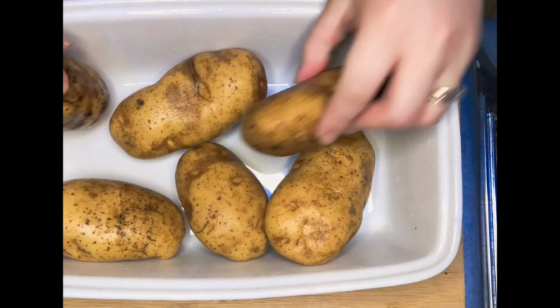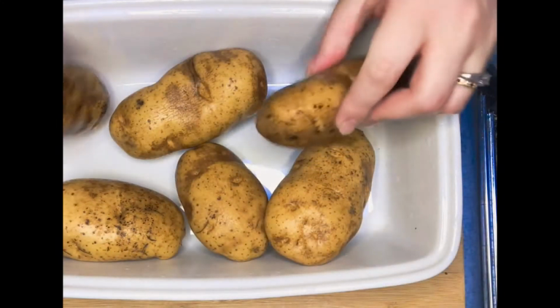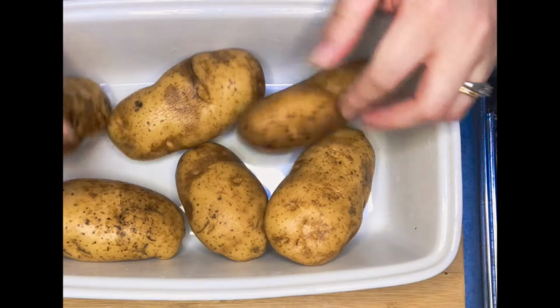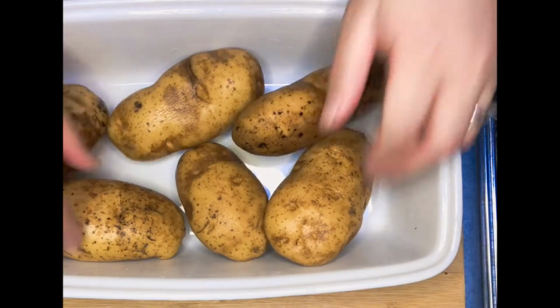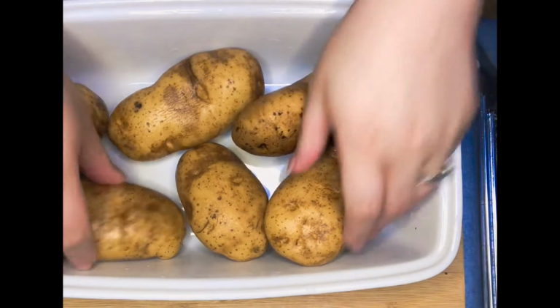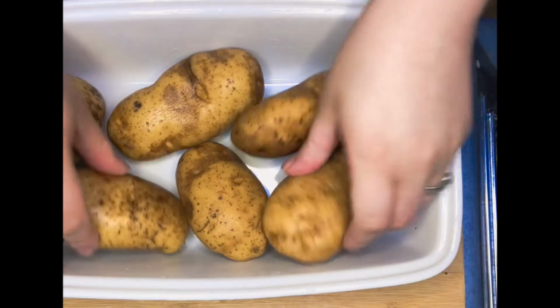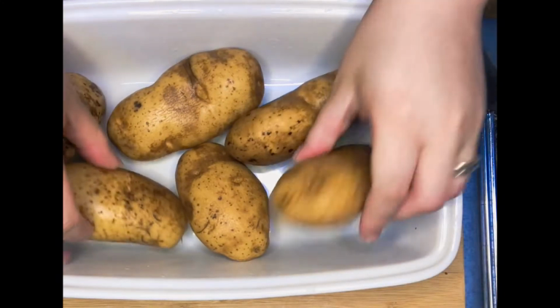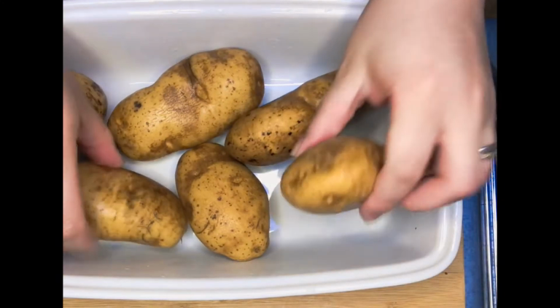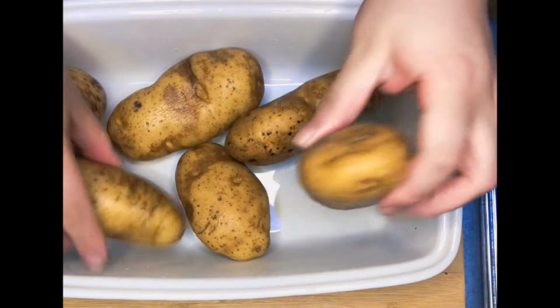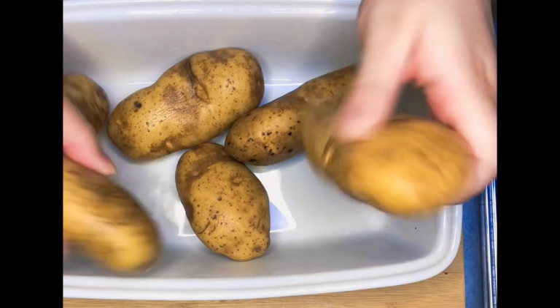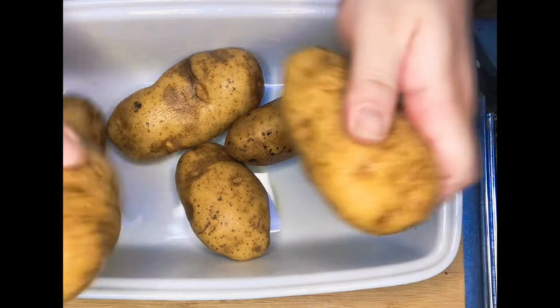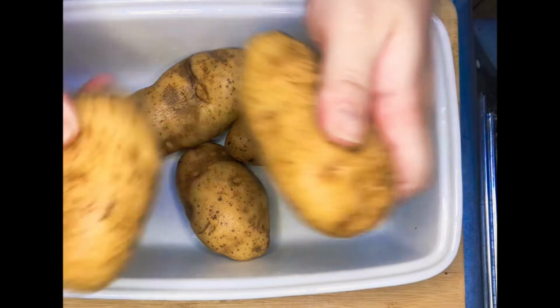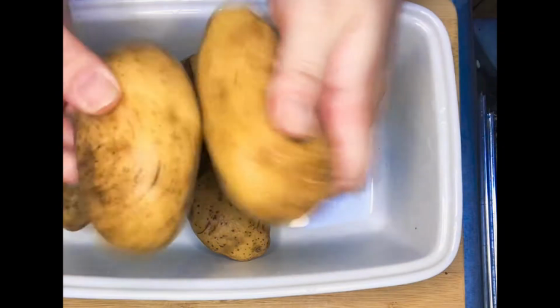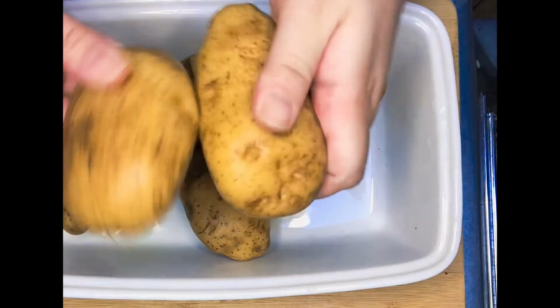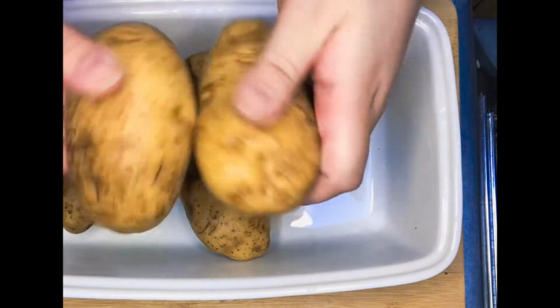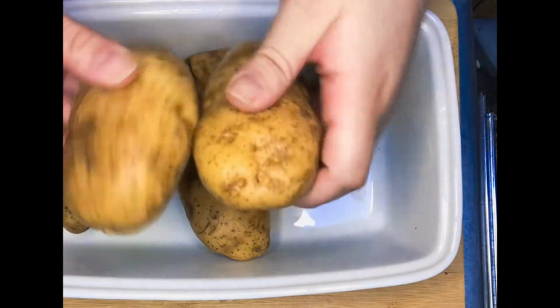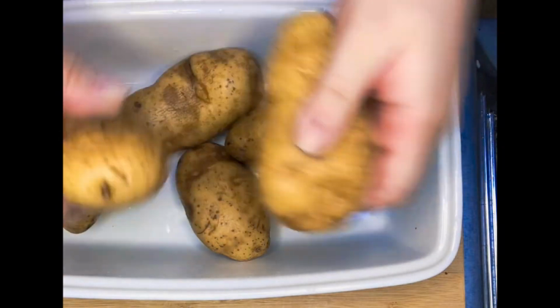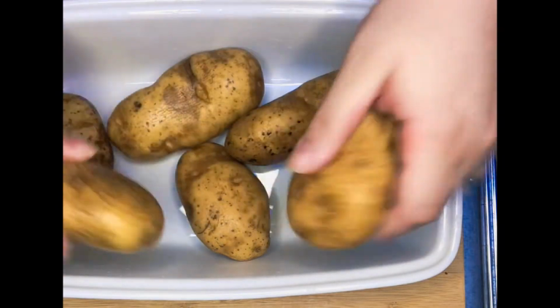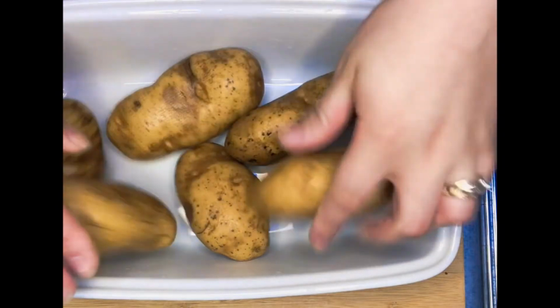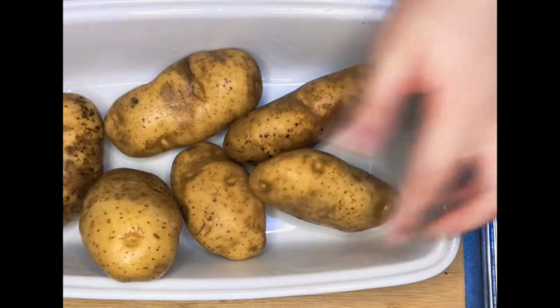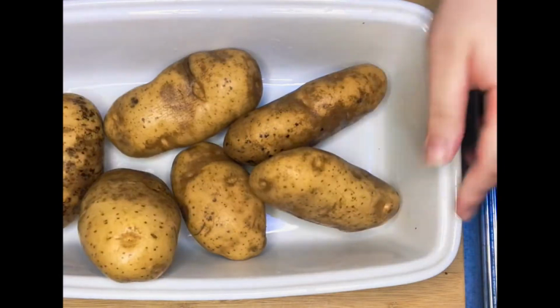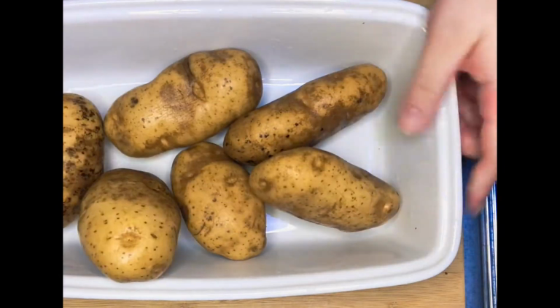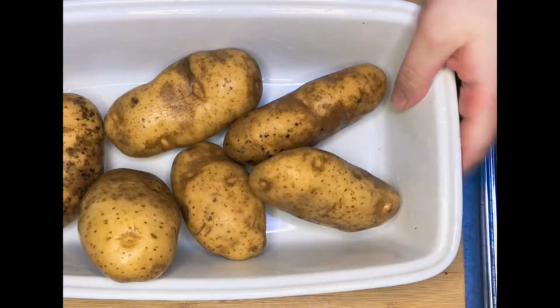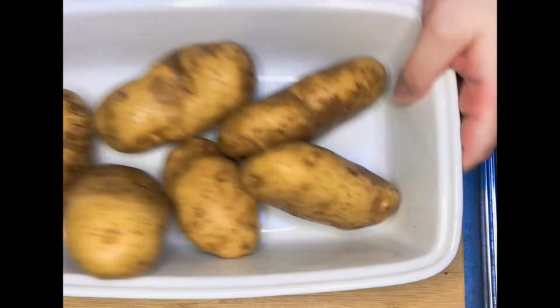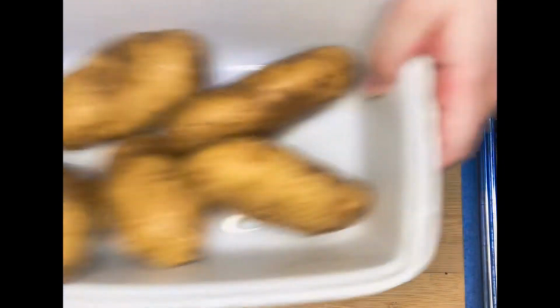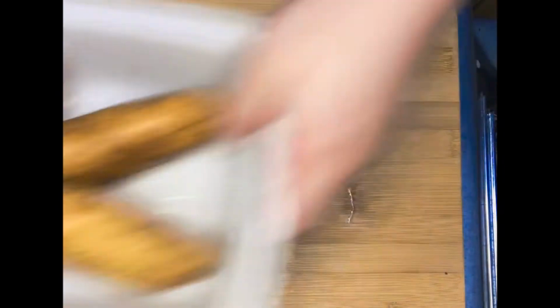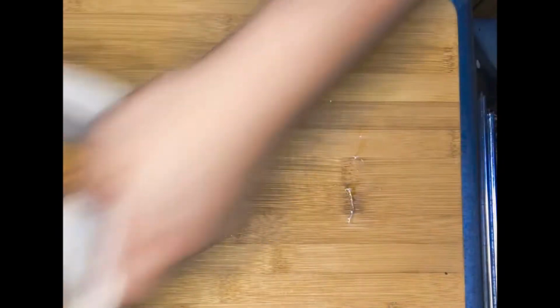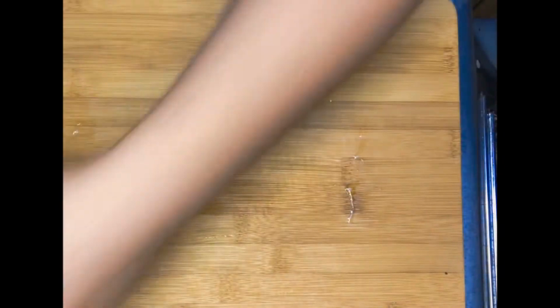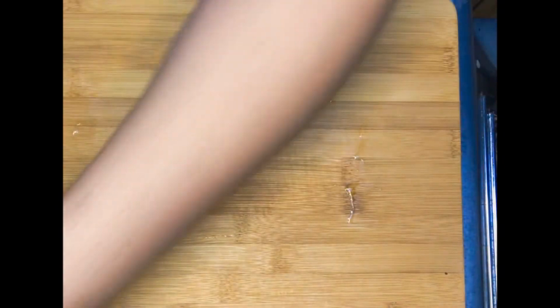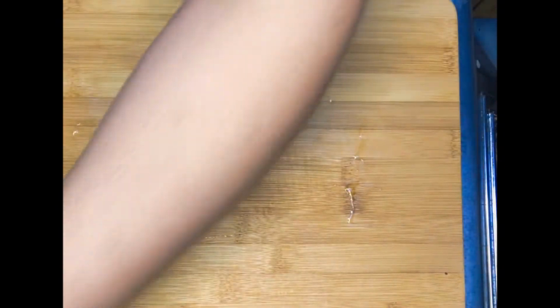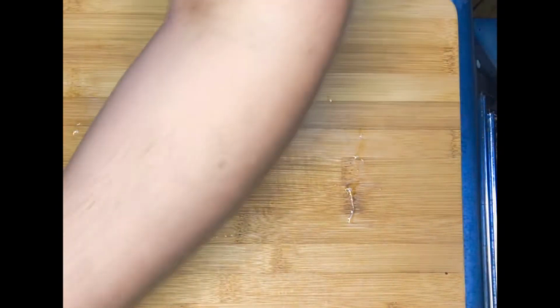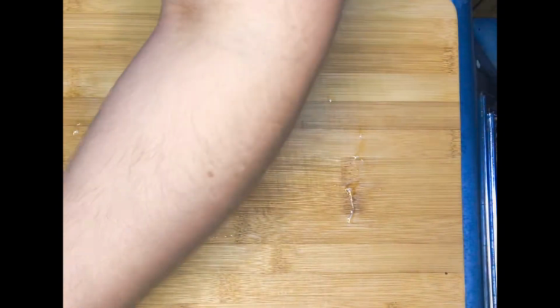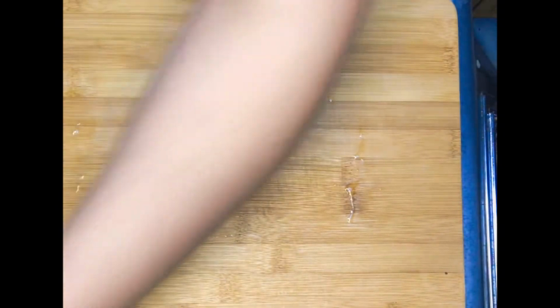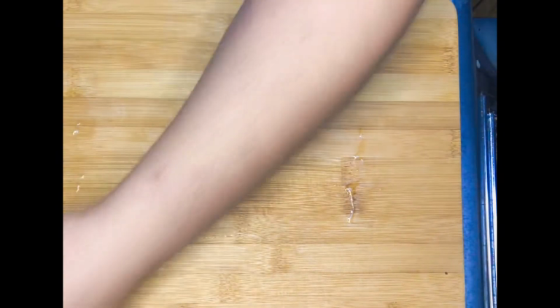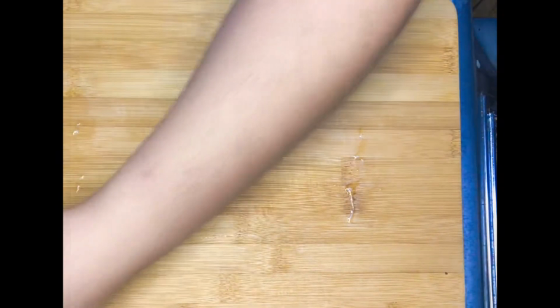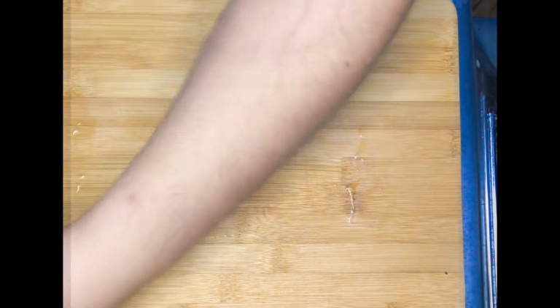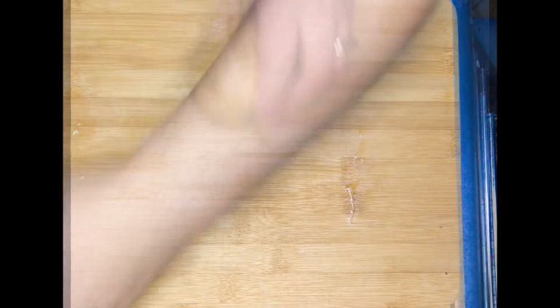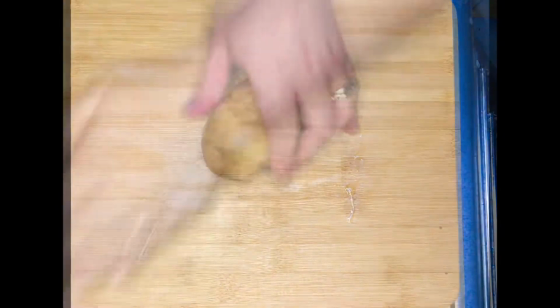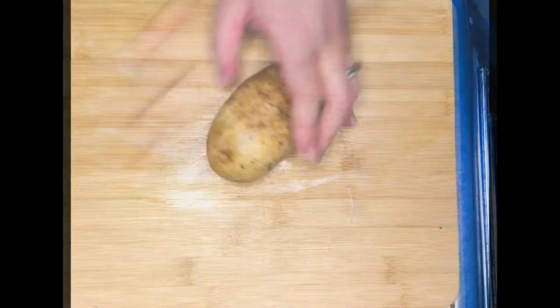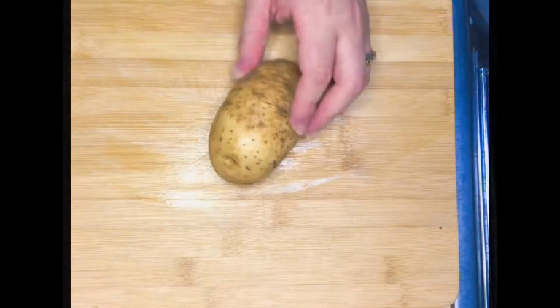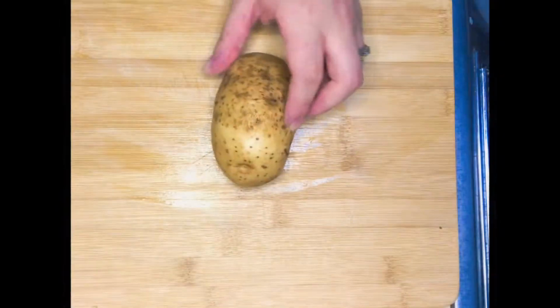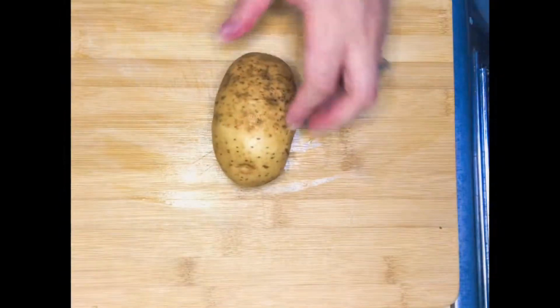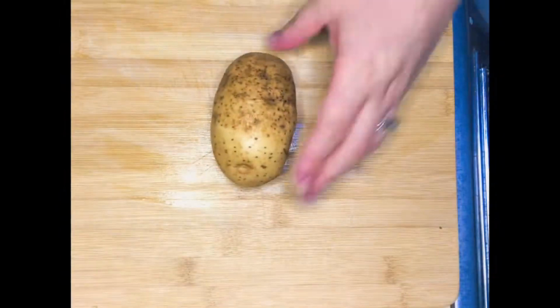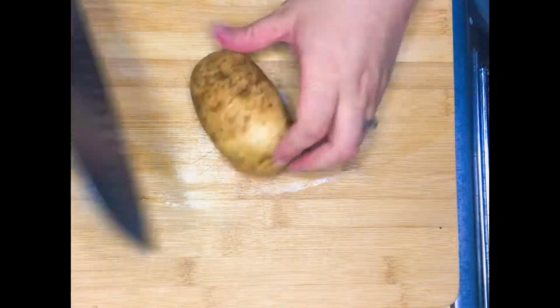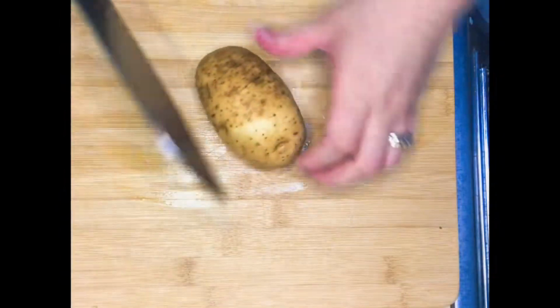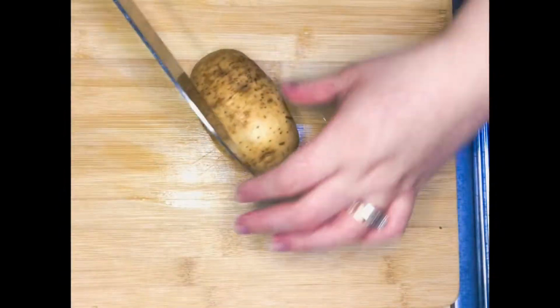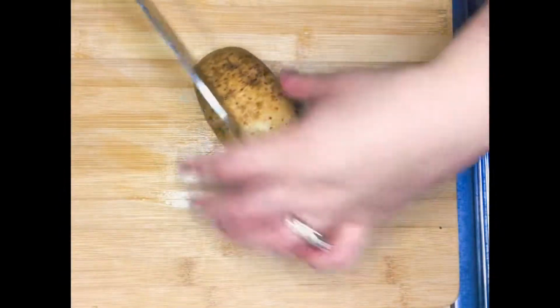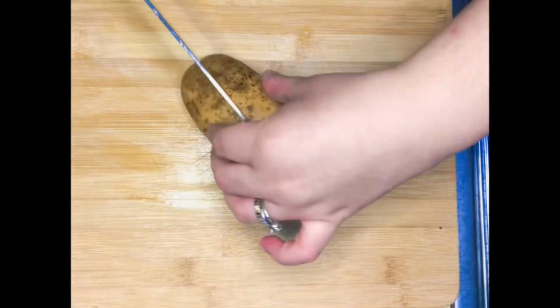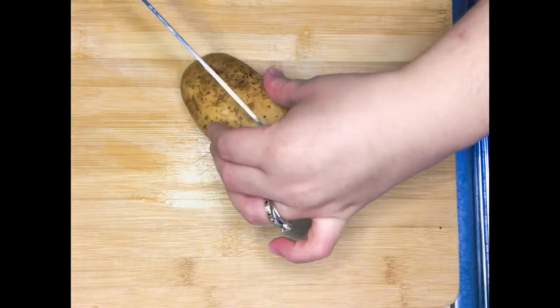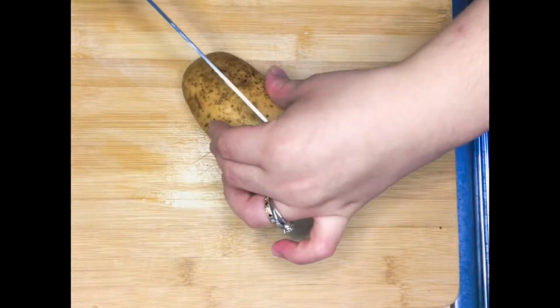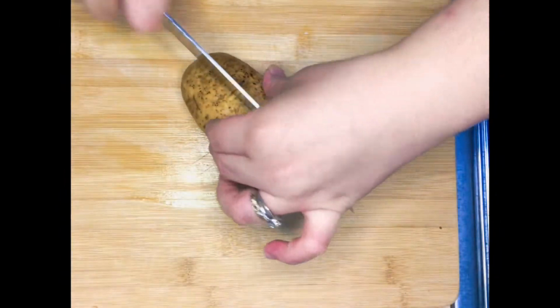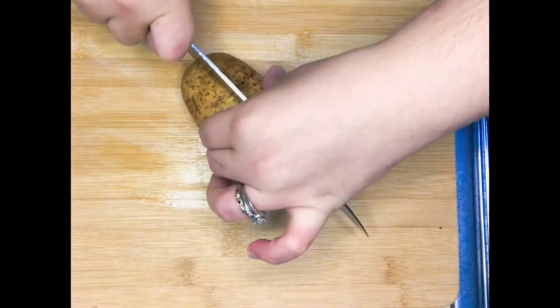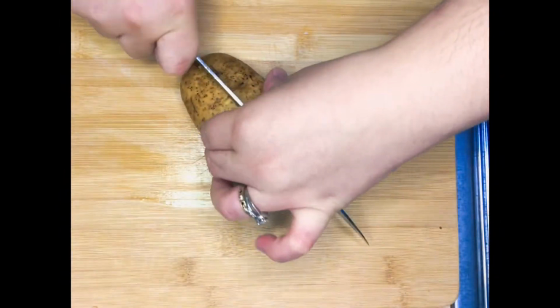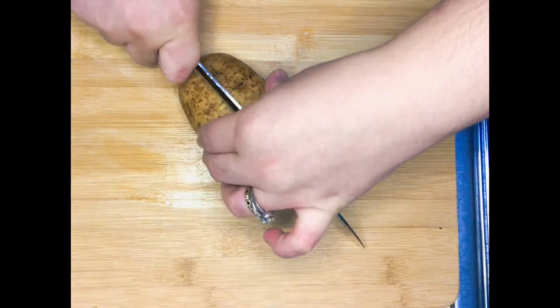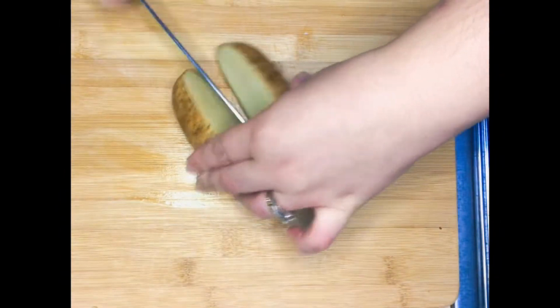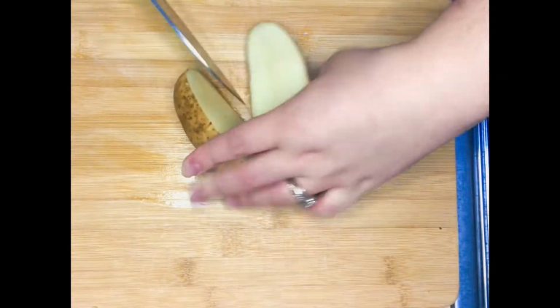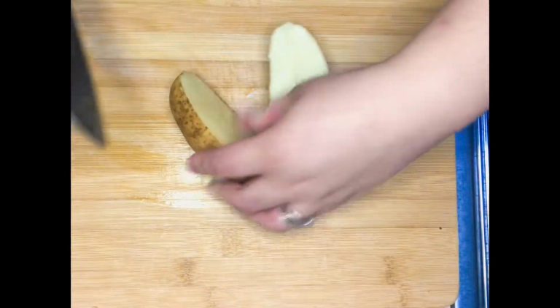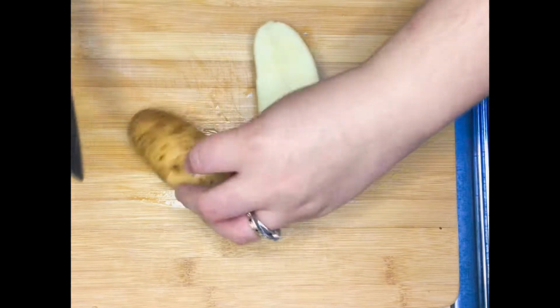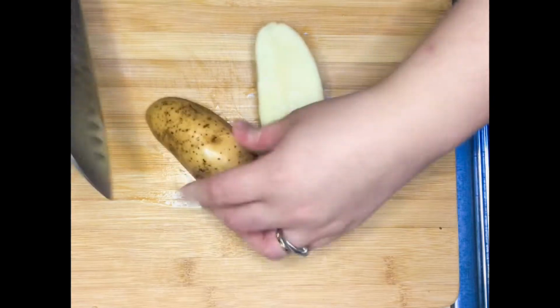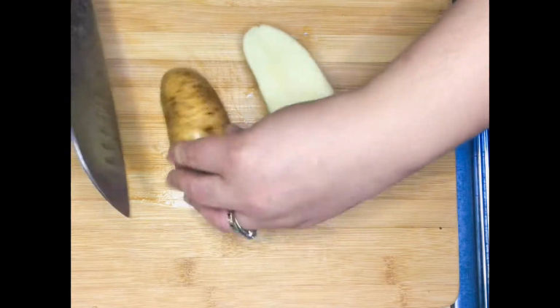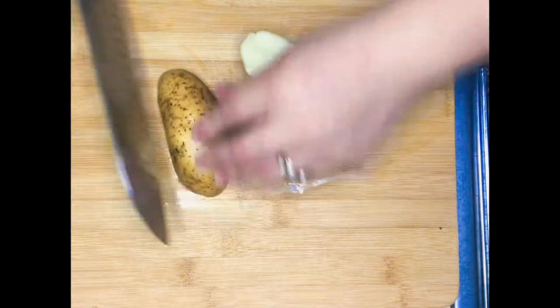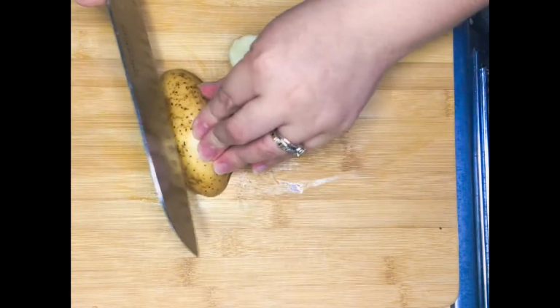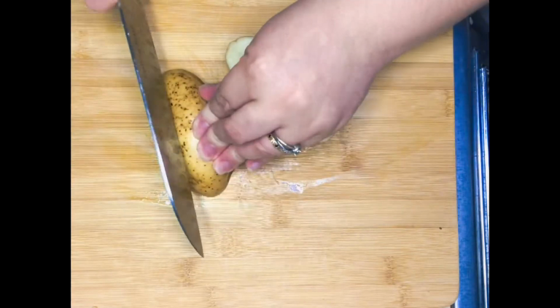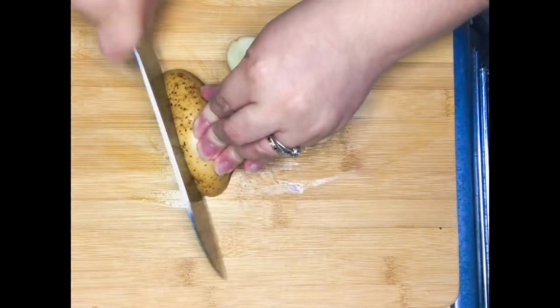Hi everyone, today you're going to be learning how to do potato wedges. You start by washing six large potatoes and go ahead and cut them.